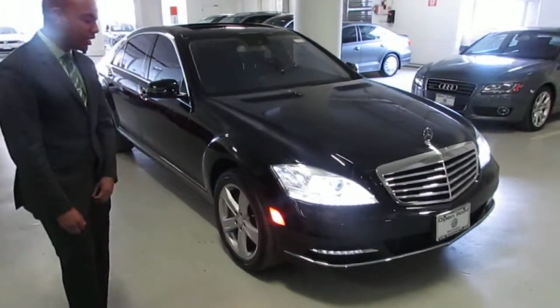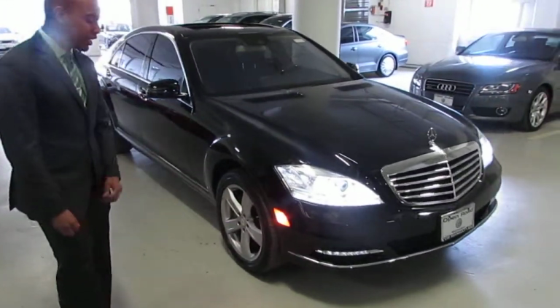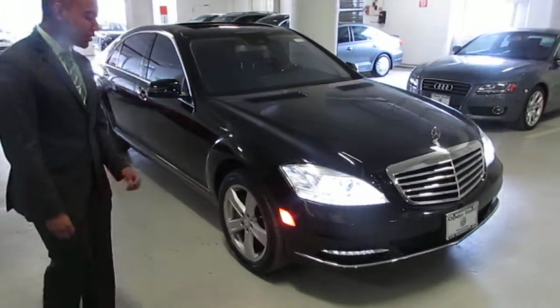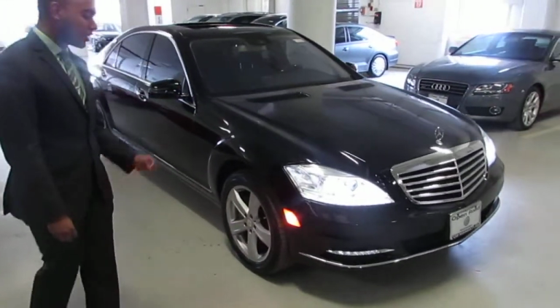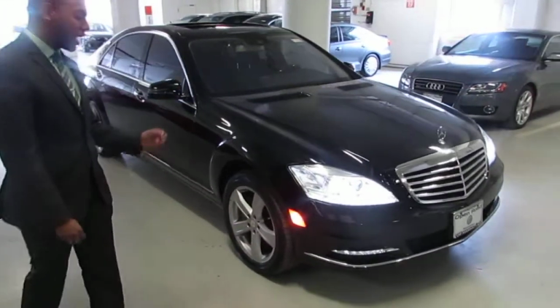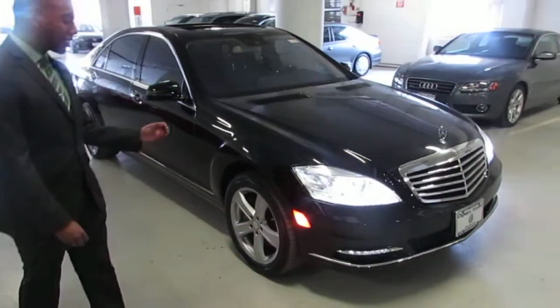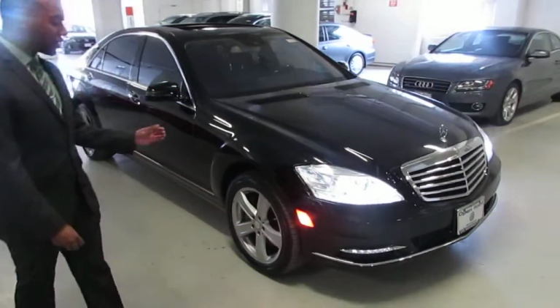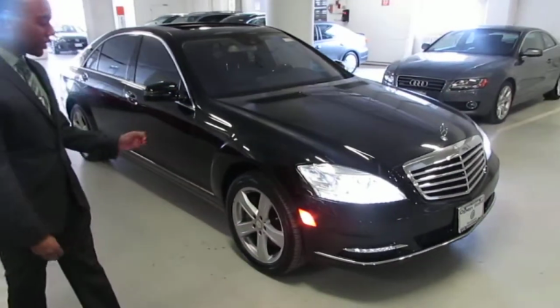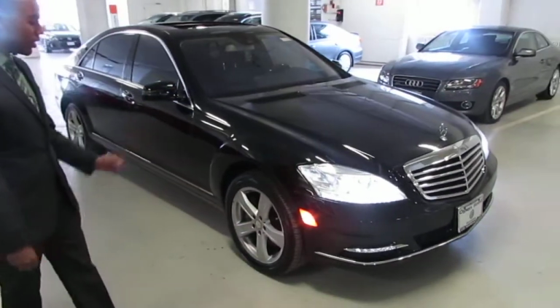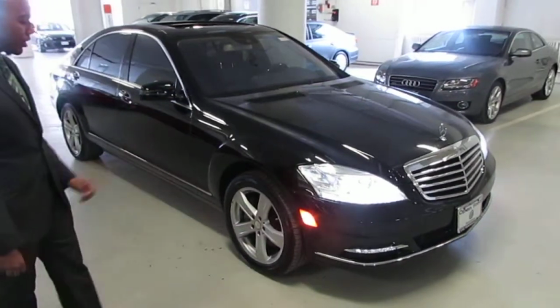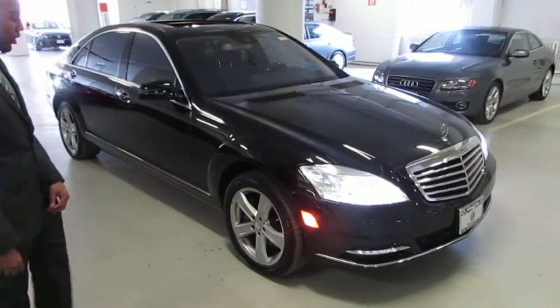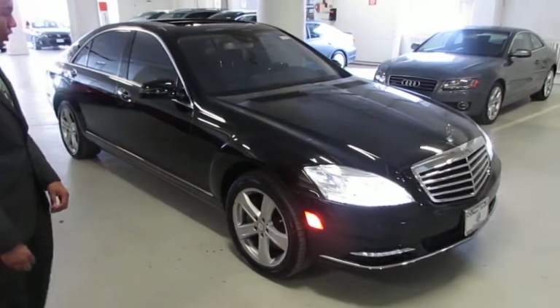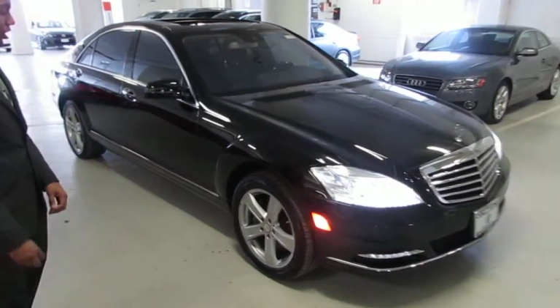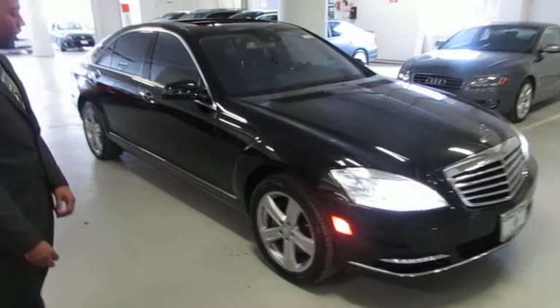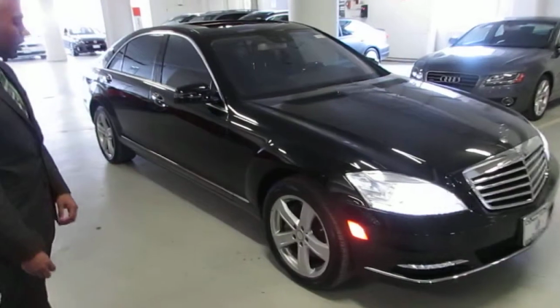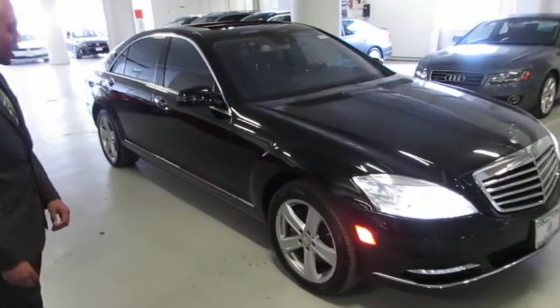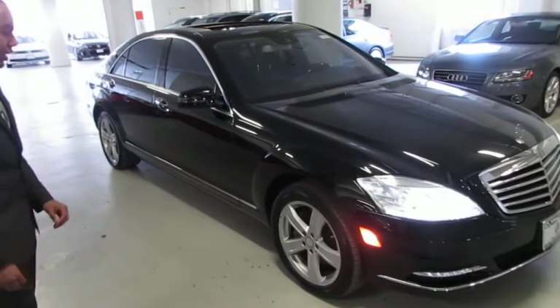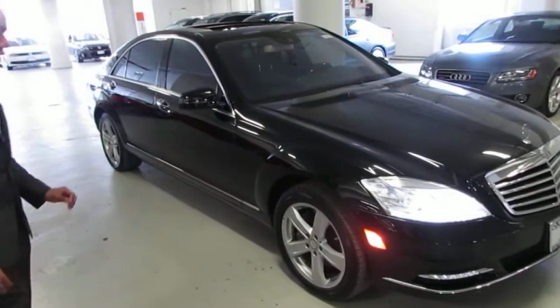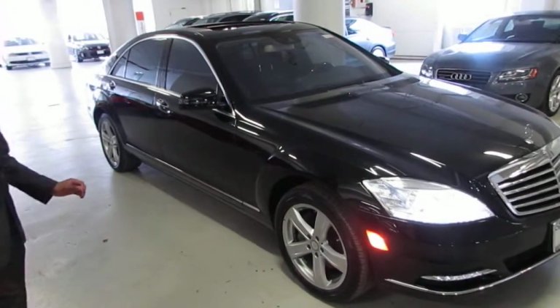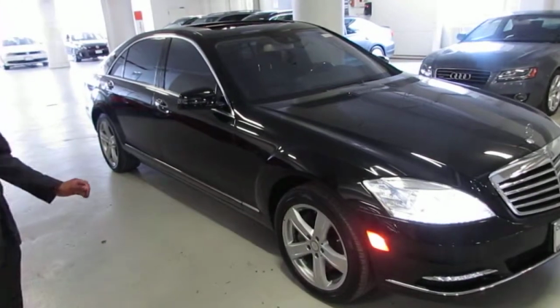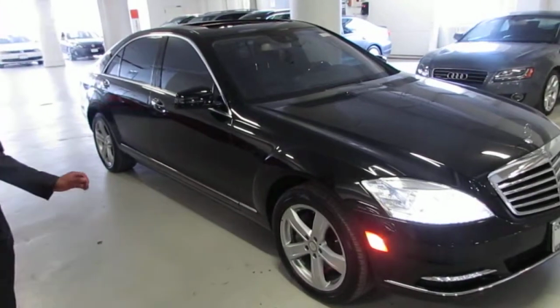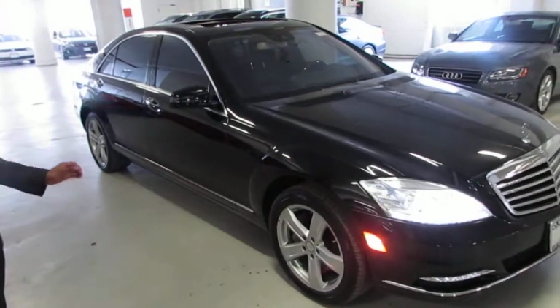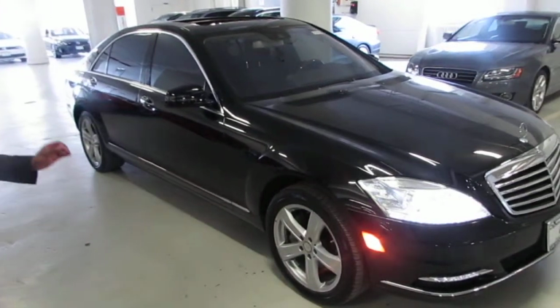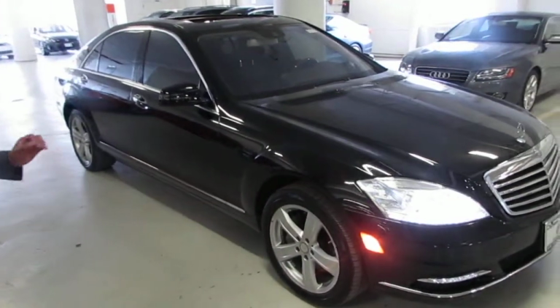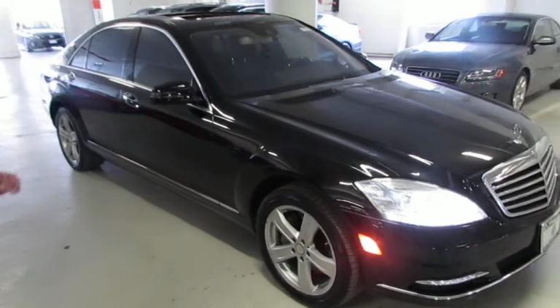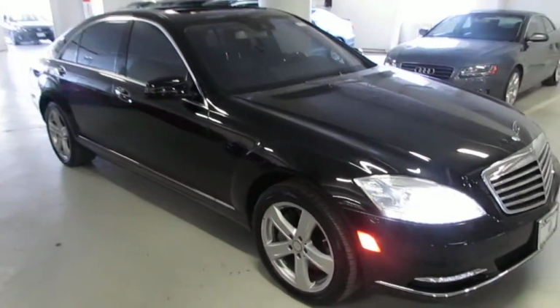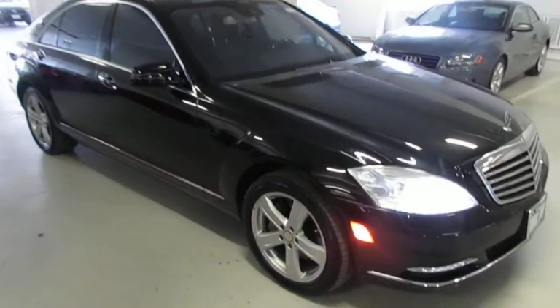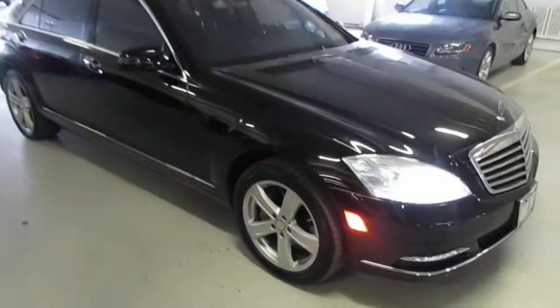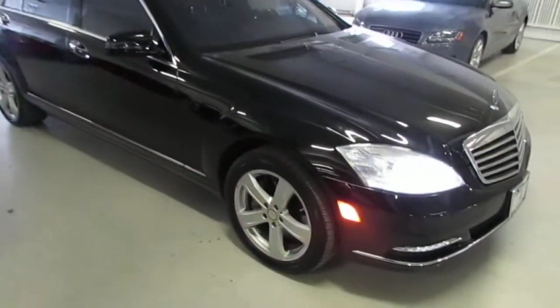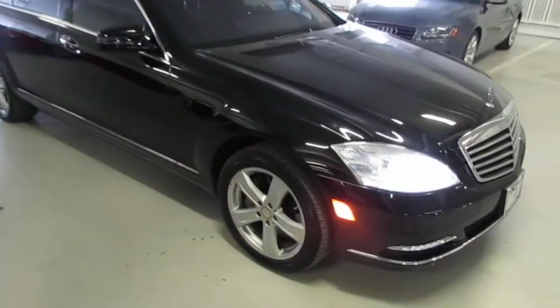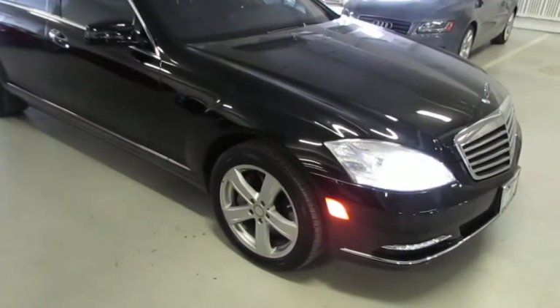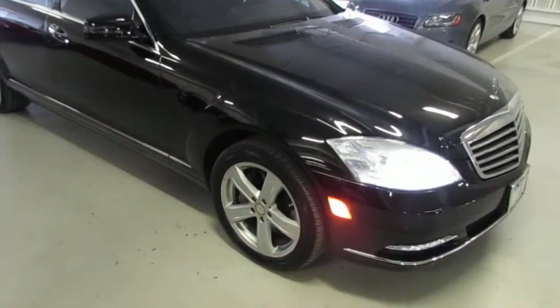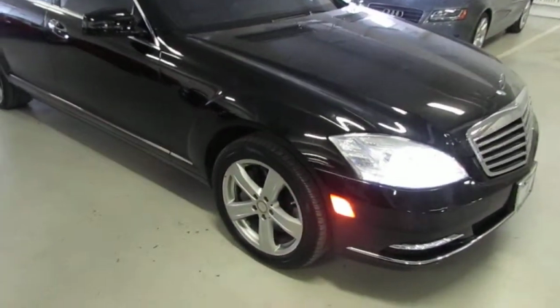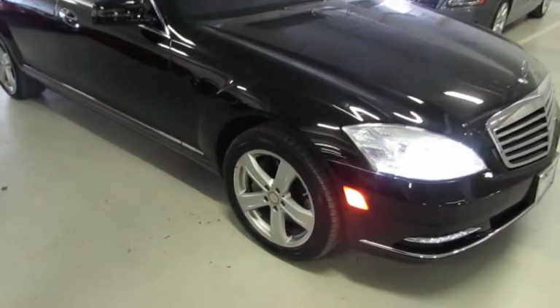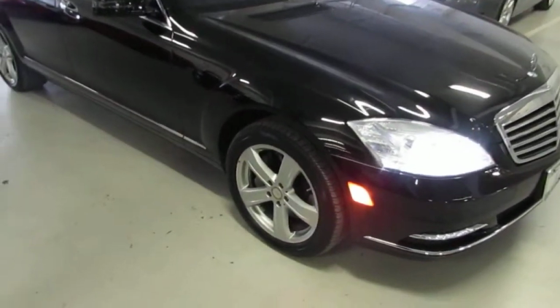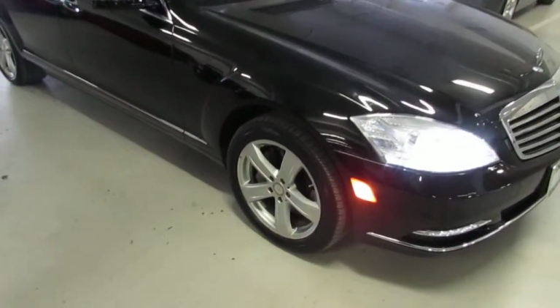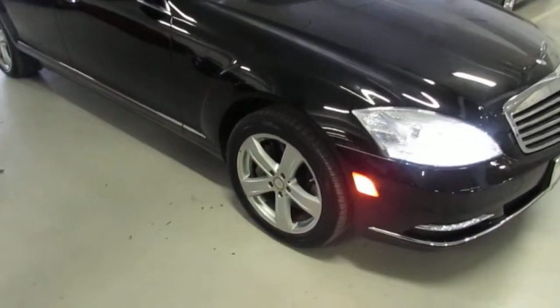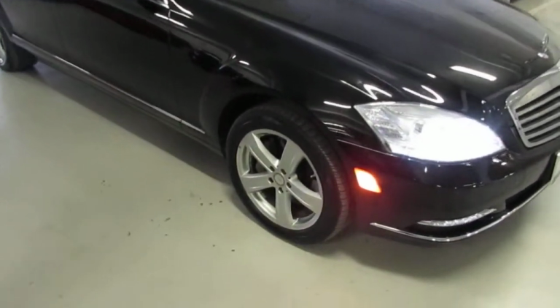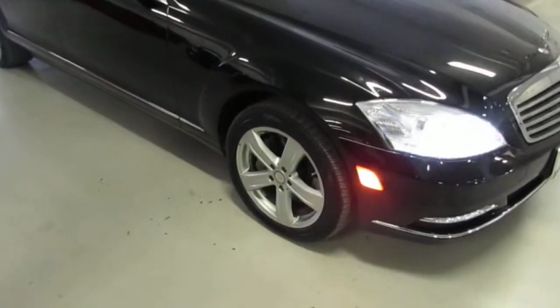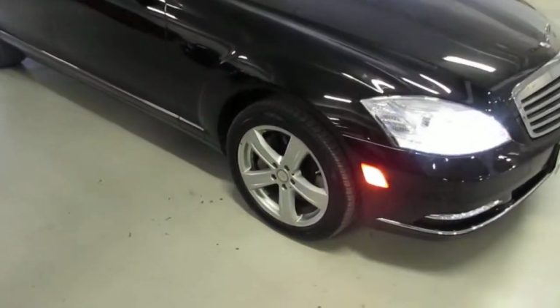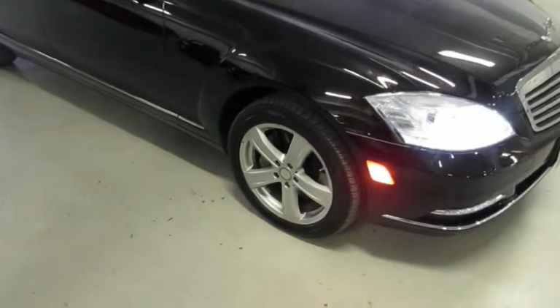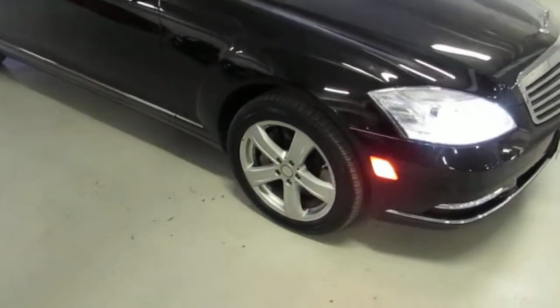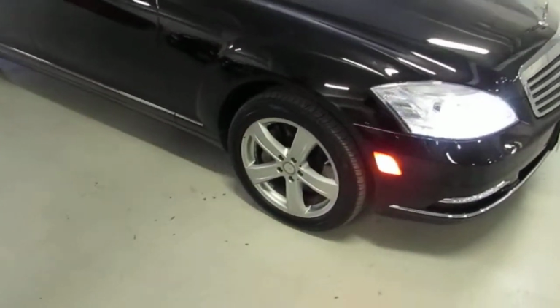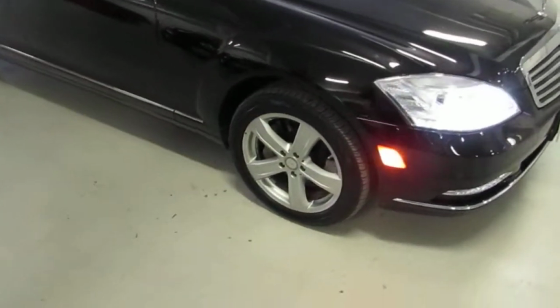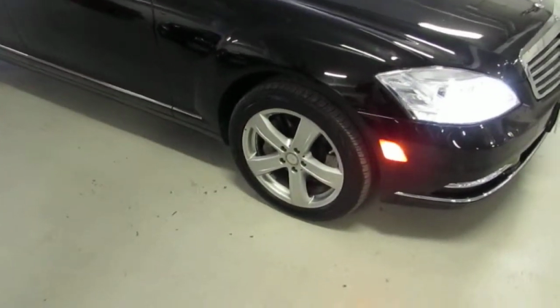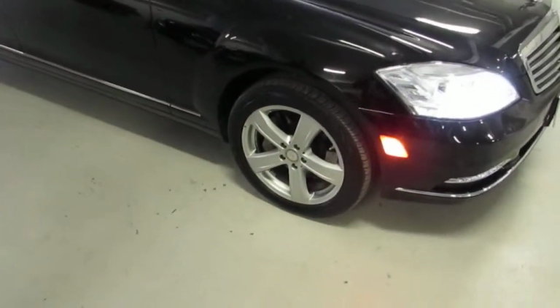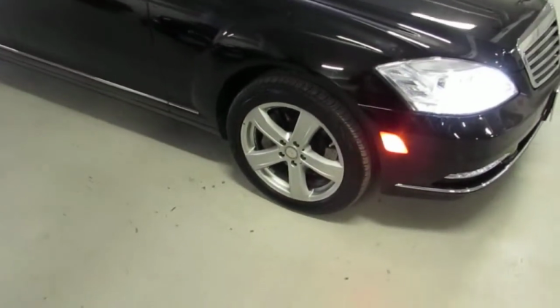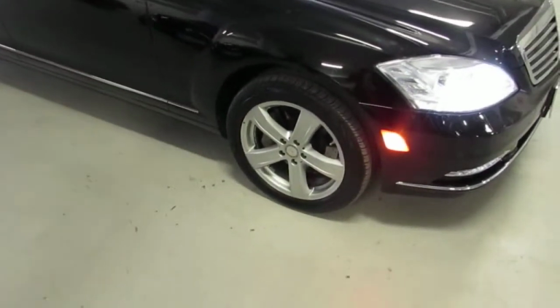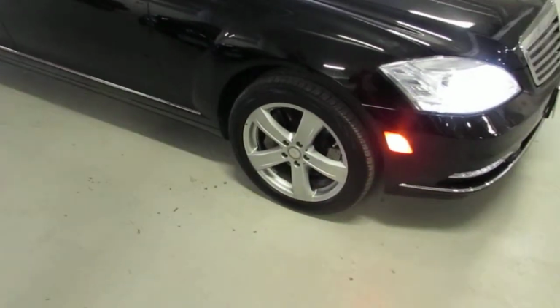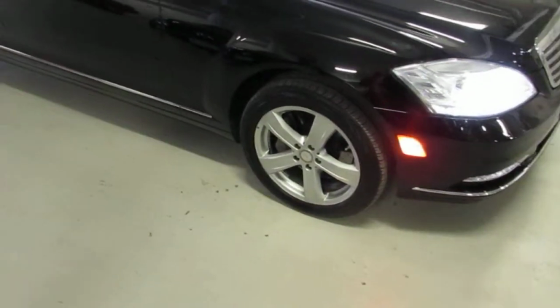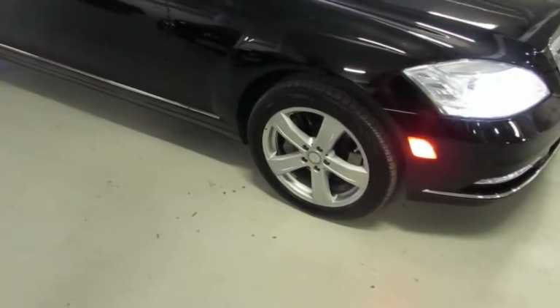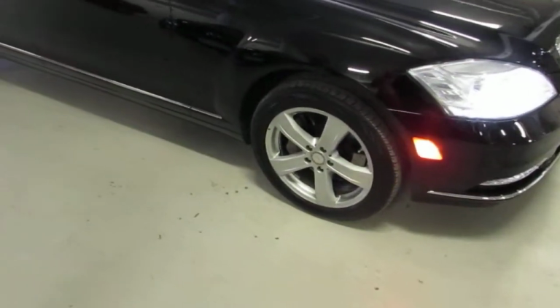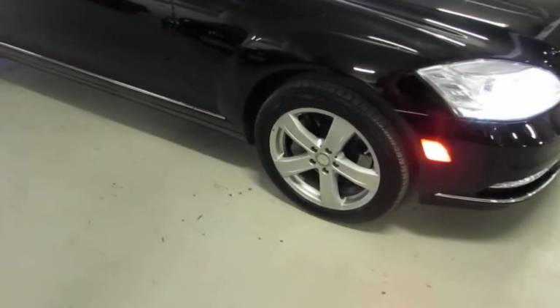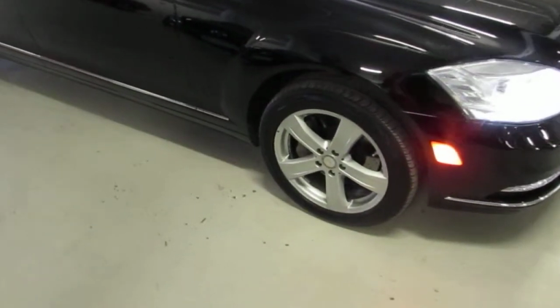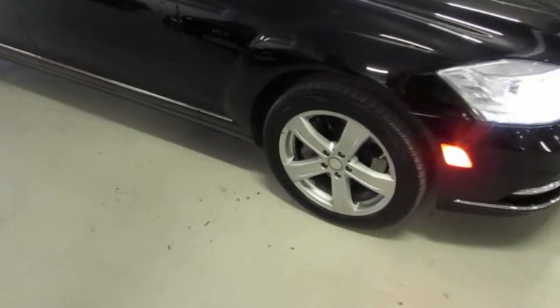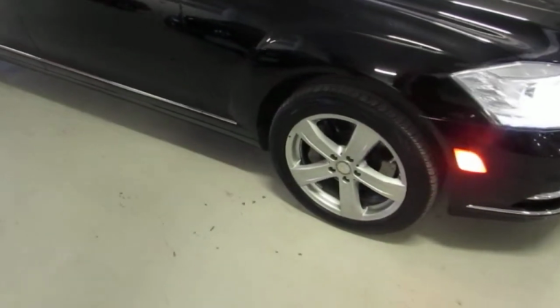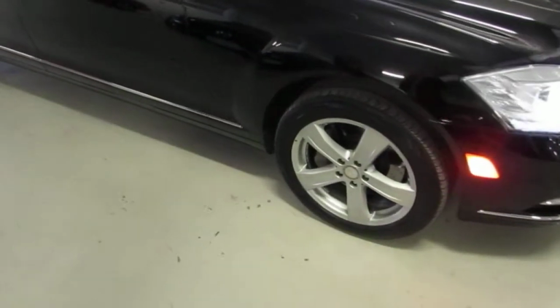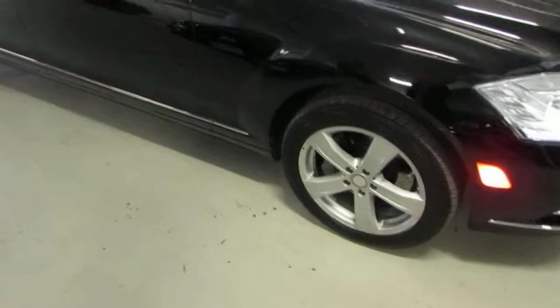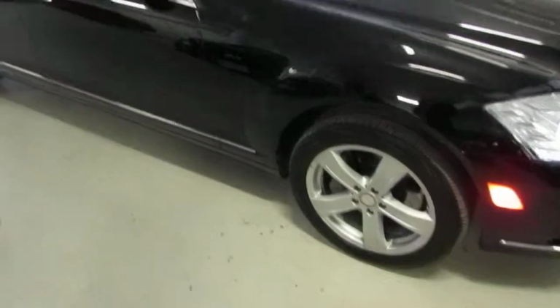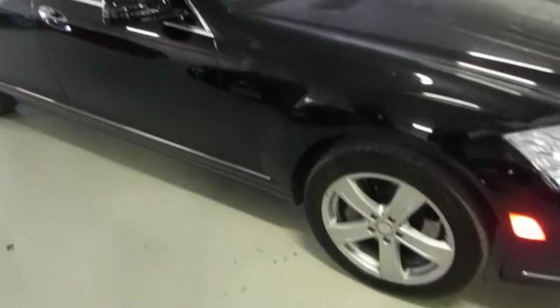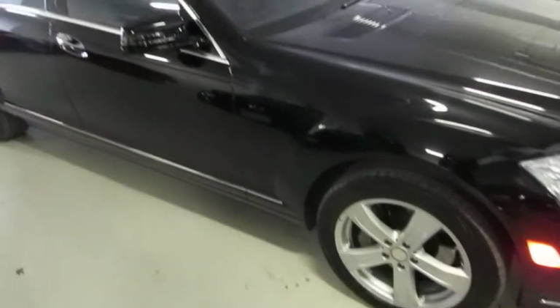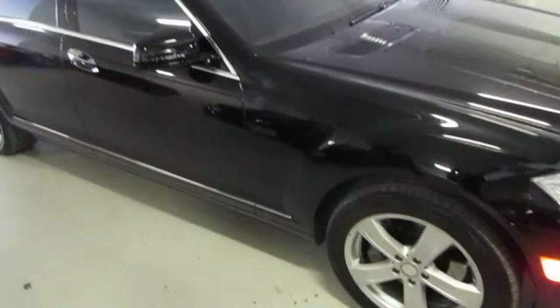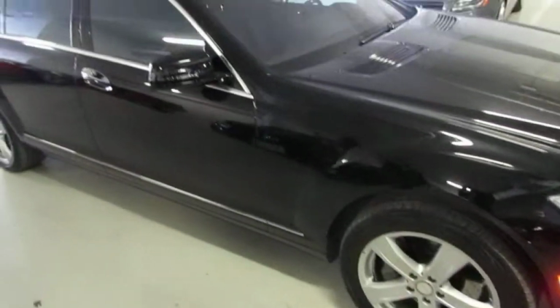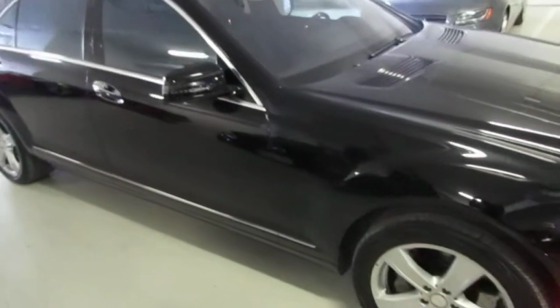It's in excellent condition. Each wheel and rim is also in excellent condition — no scratches, dings, or dents there.